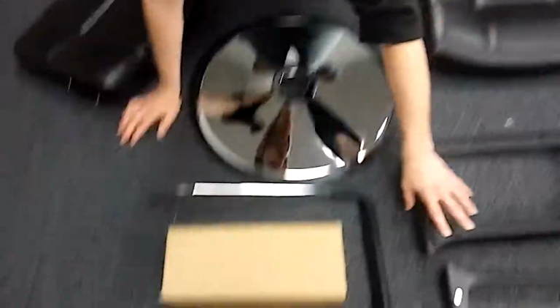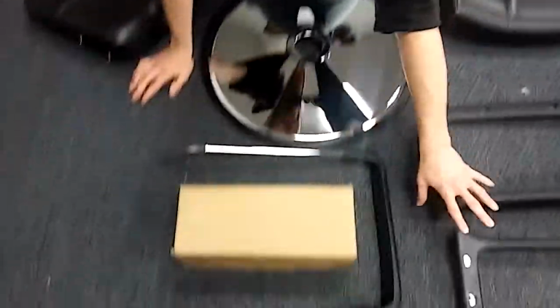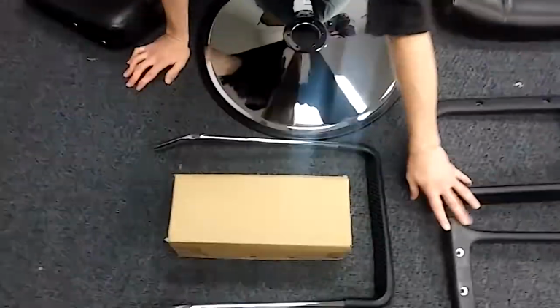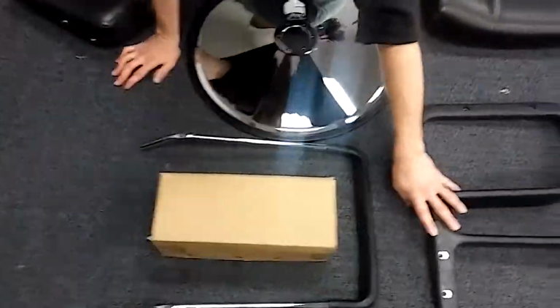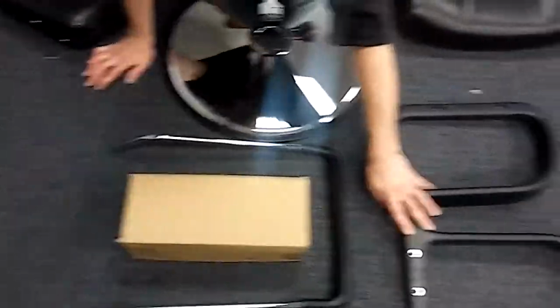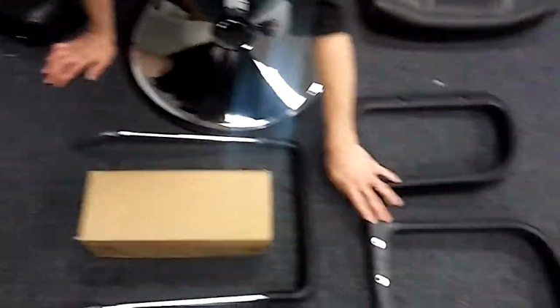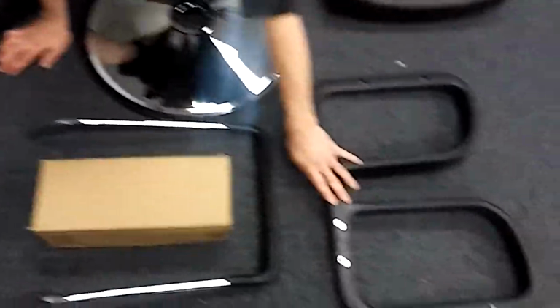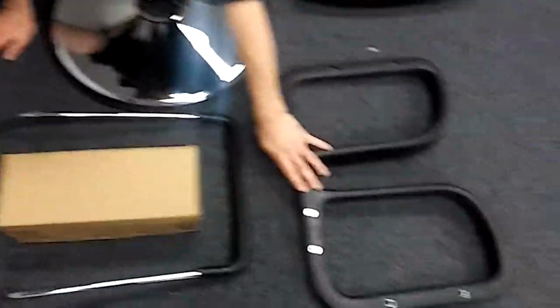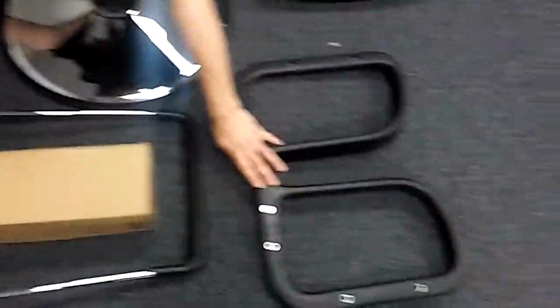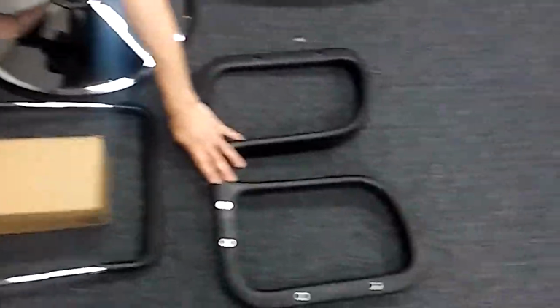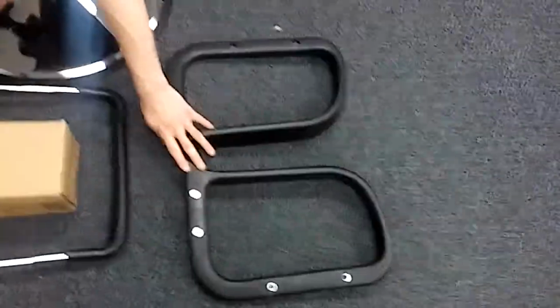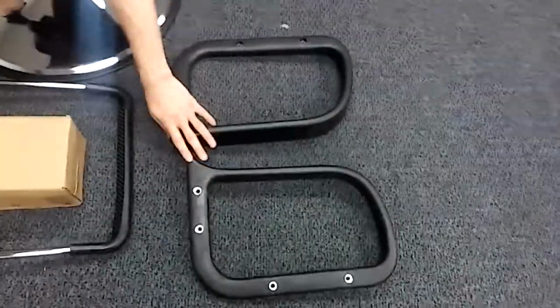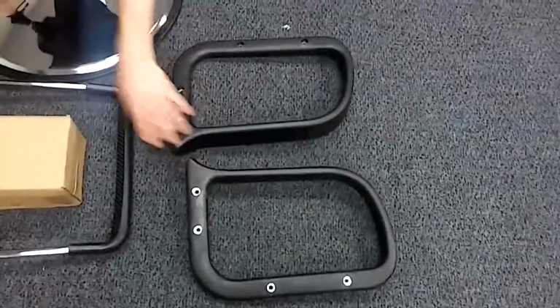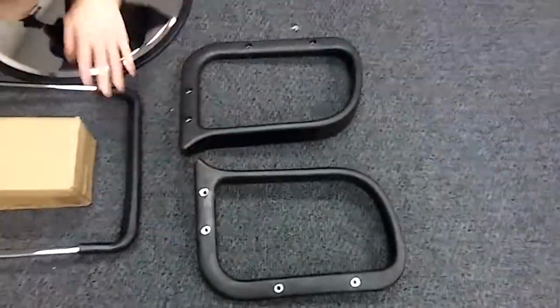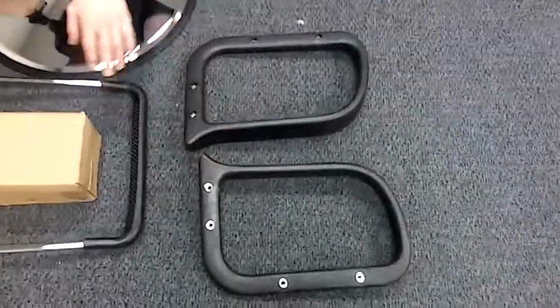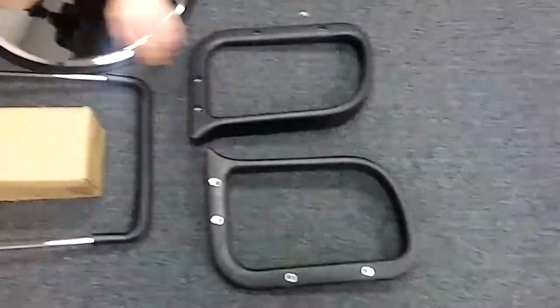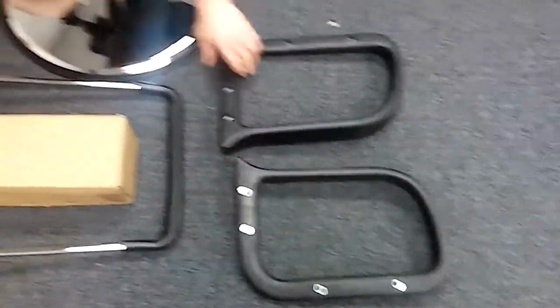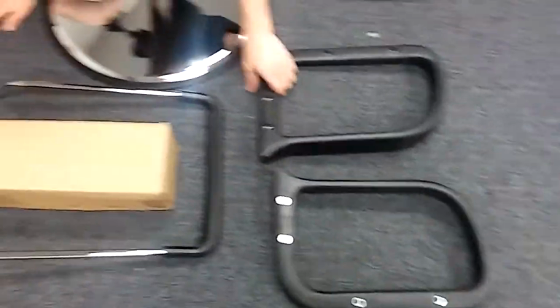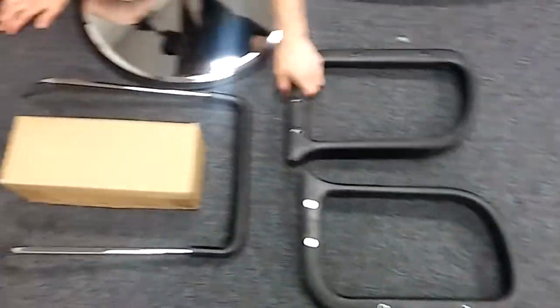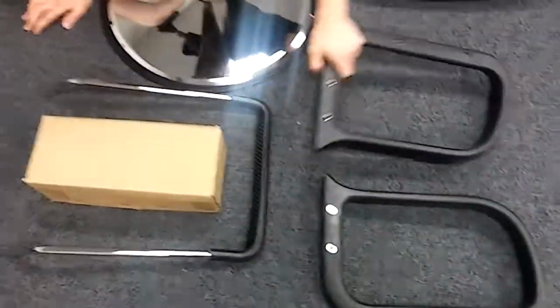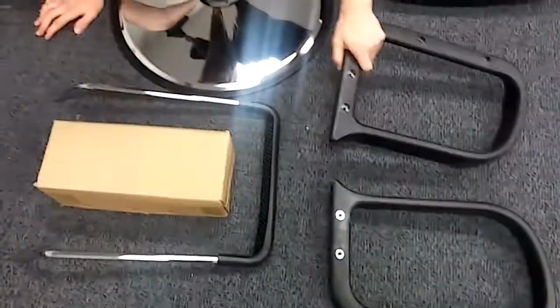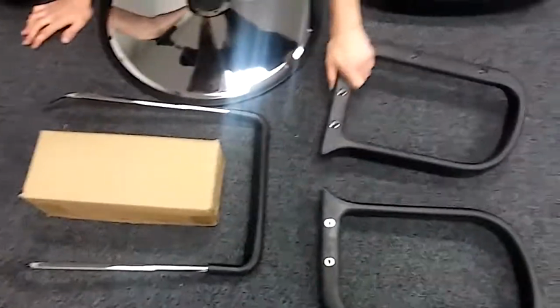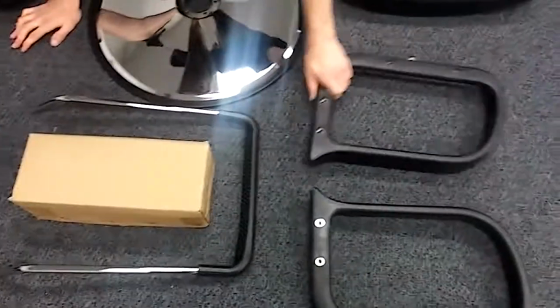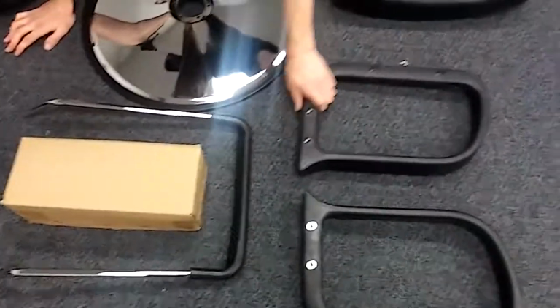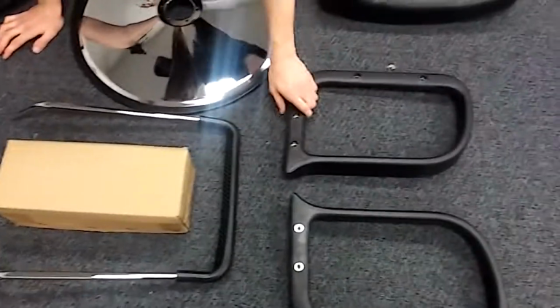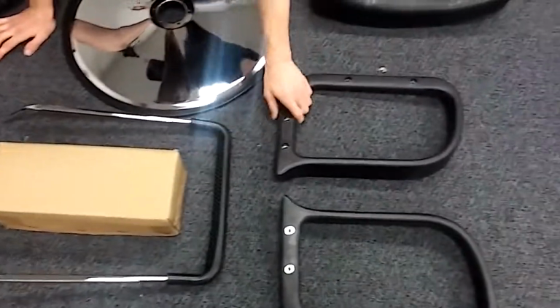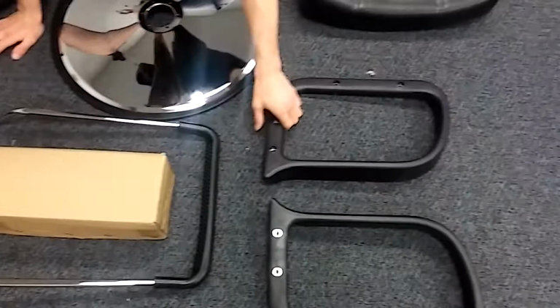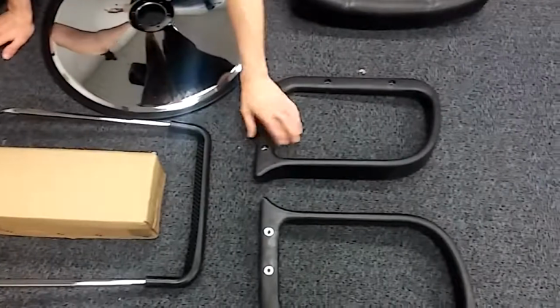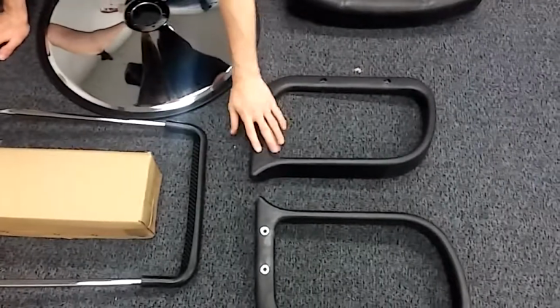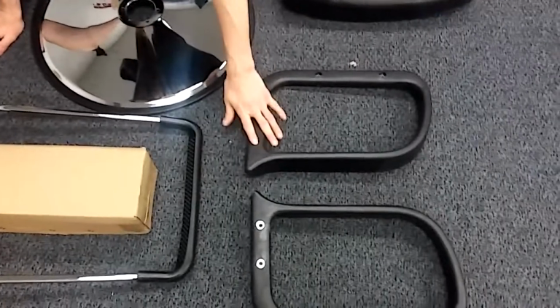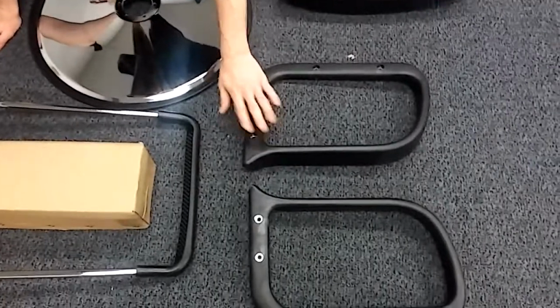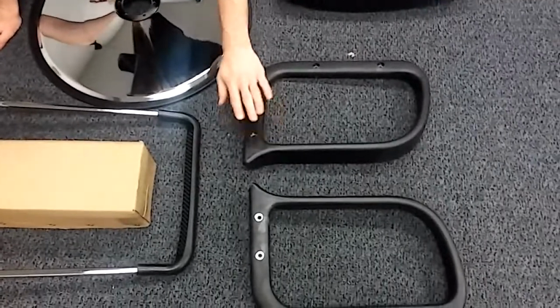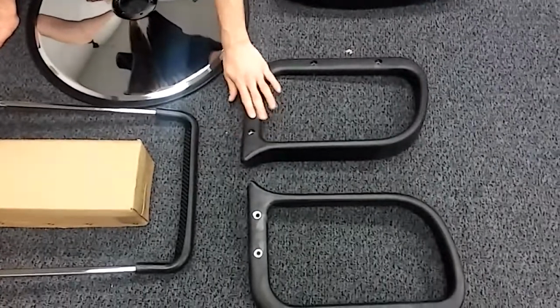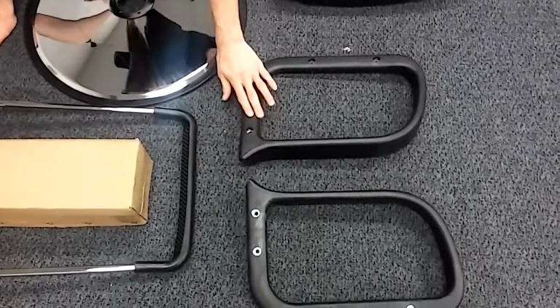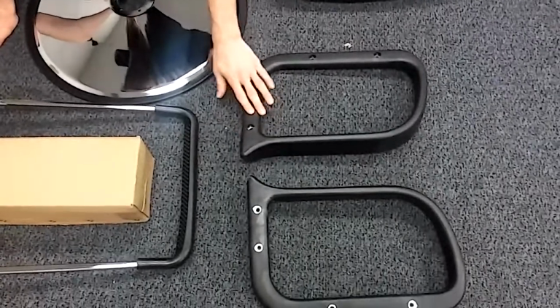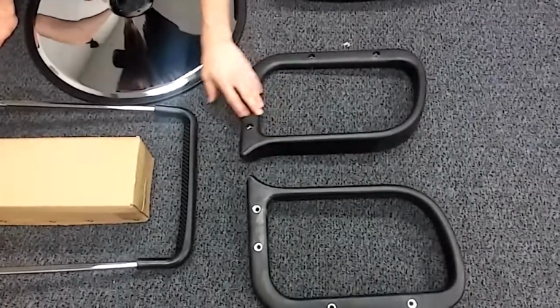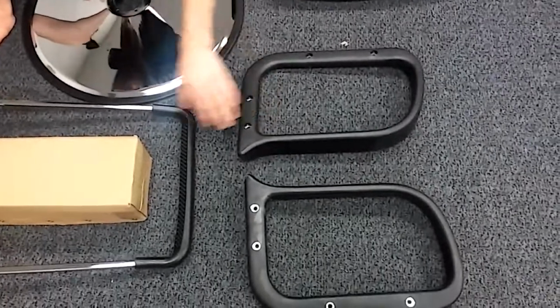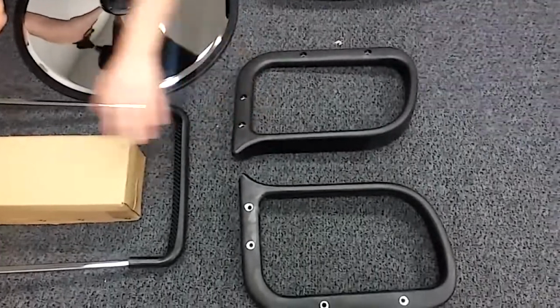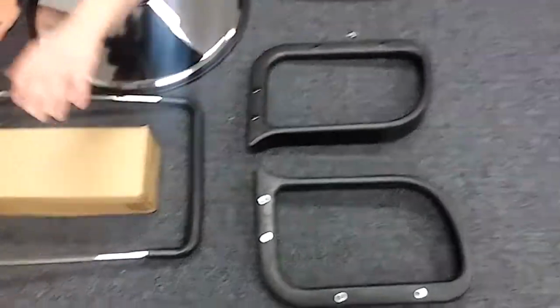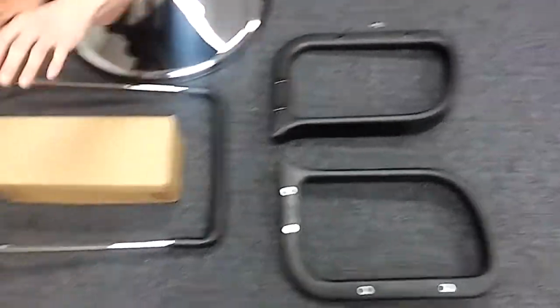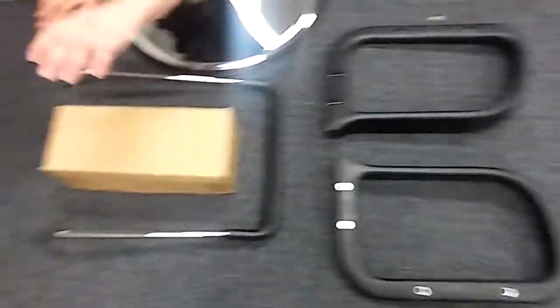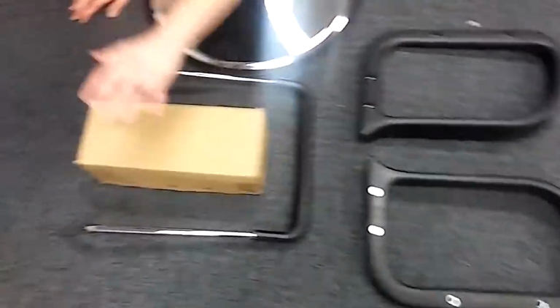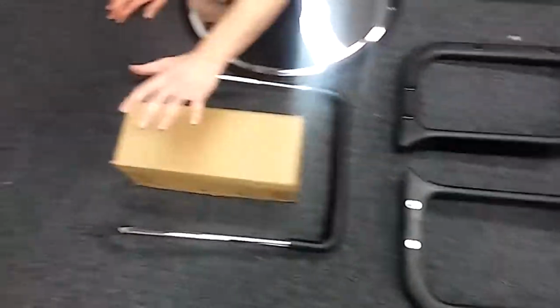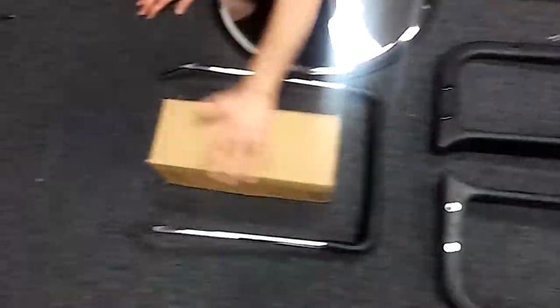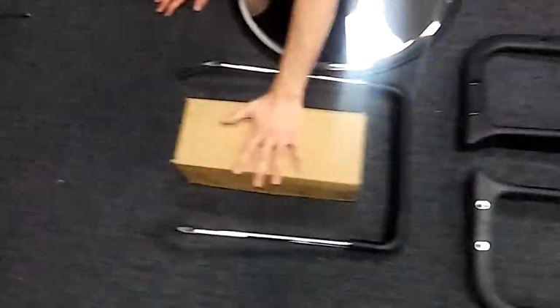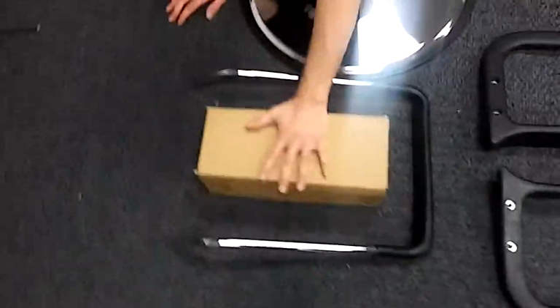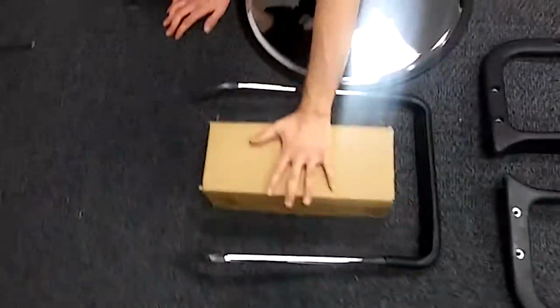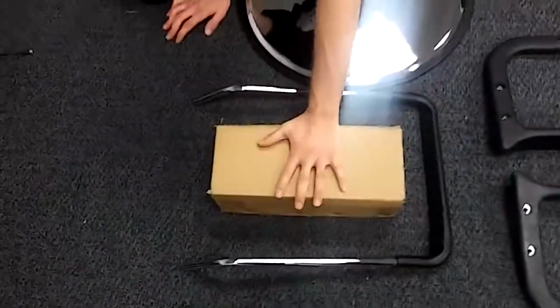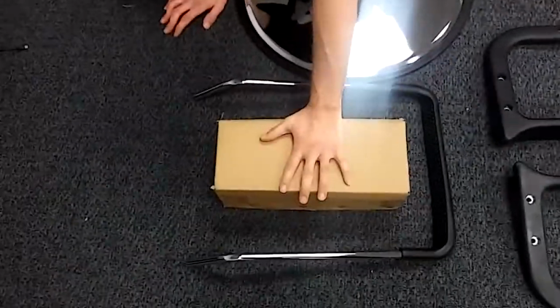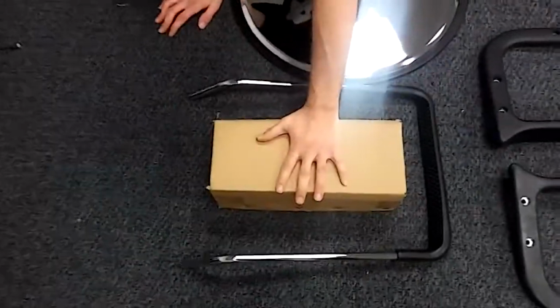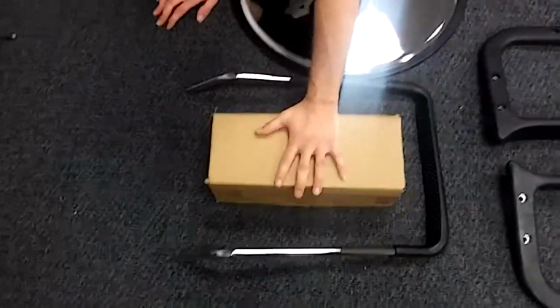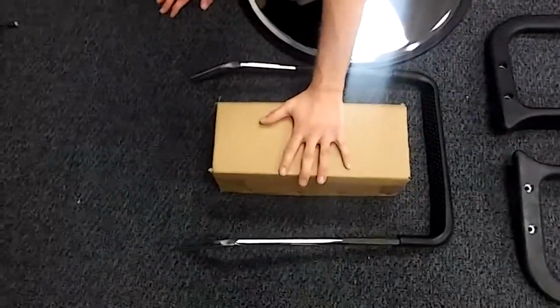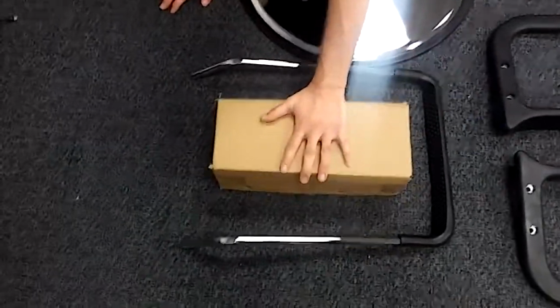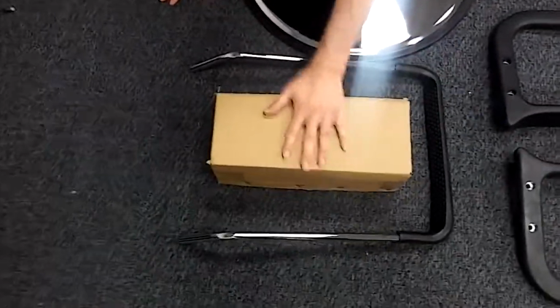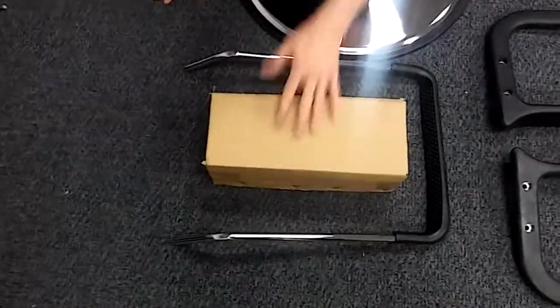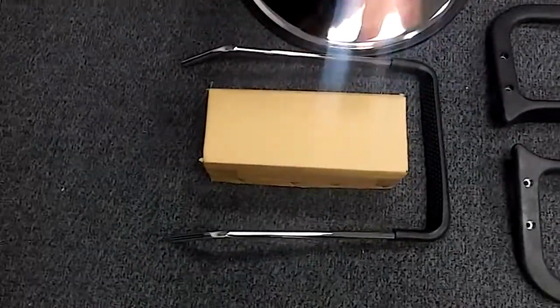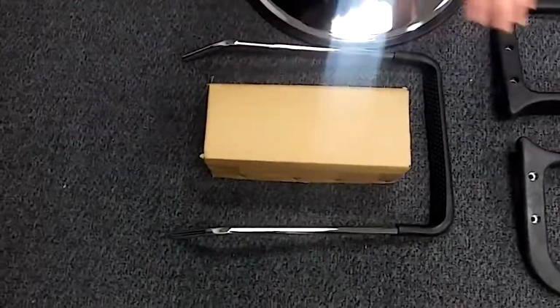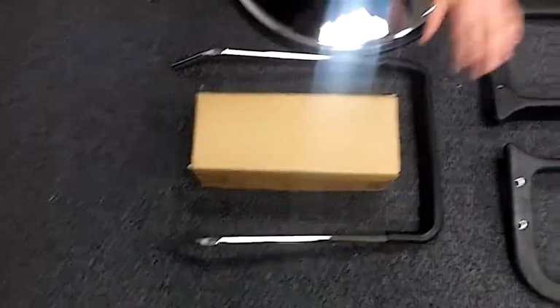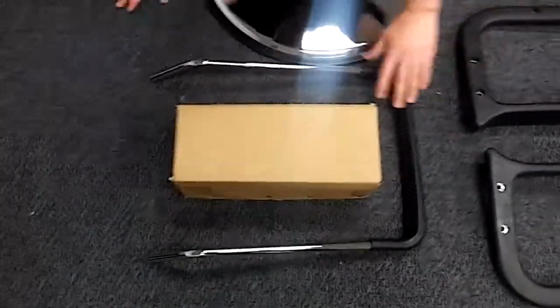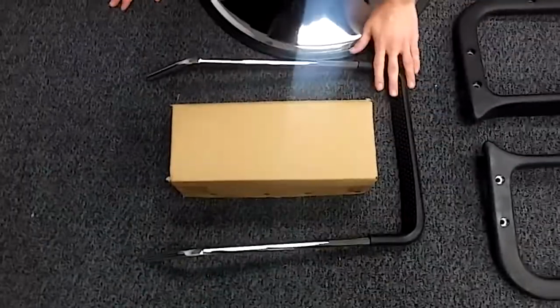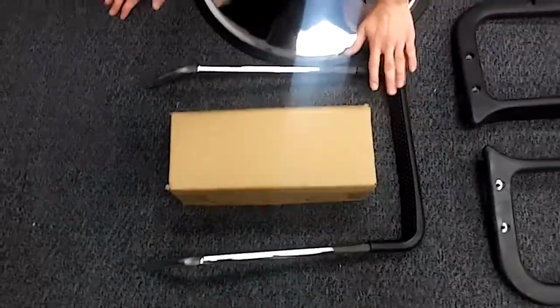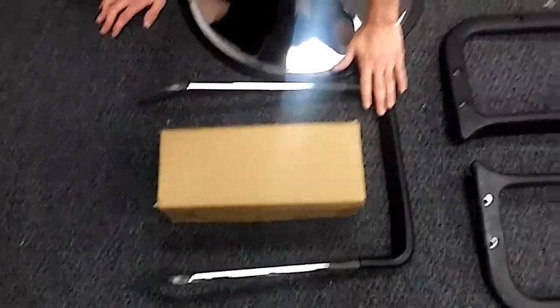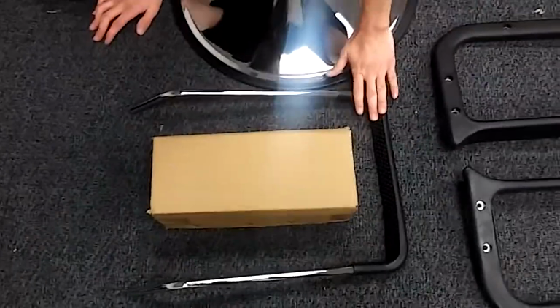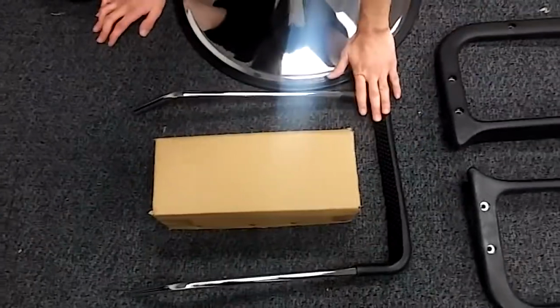Here are the two arms, and there is a right and a left — we'll show you that later. Here's the pump and here's the footrest.